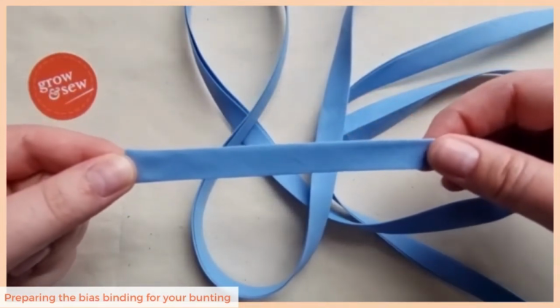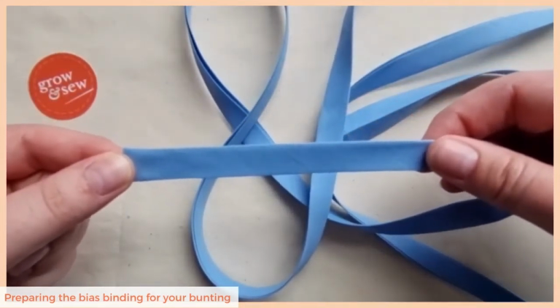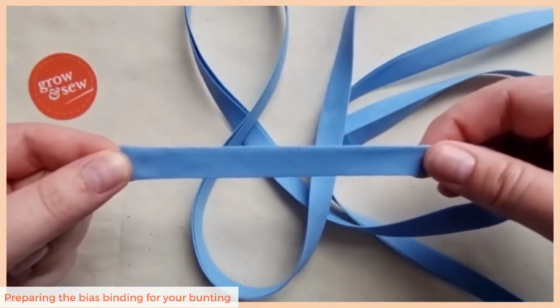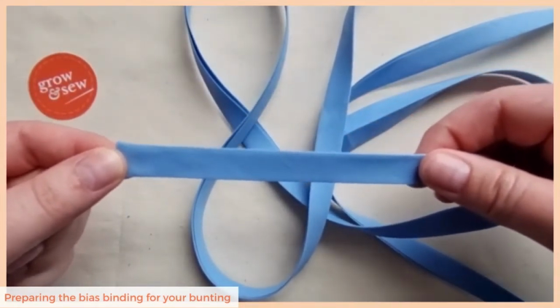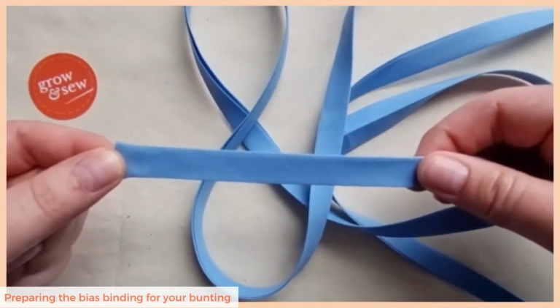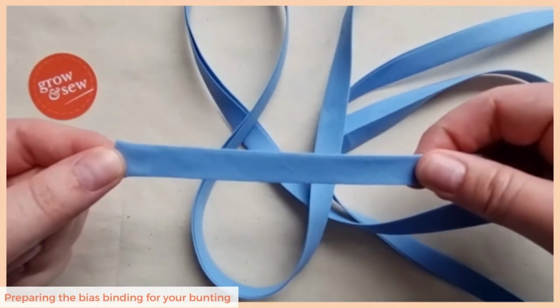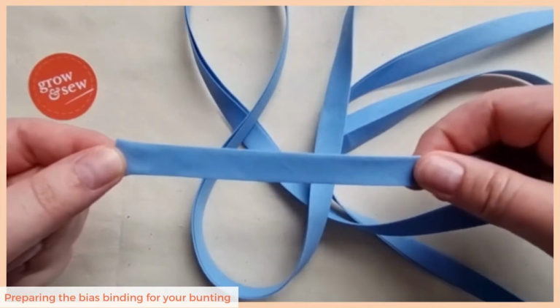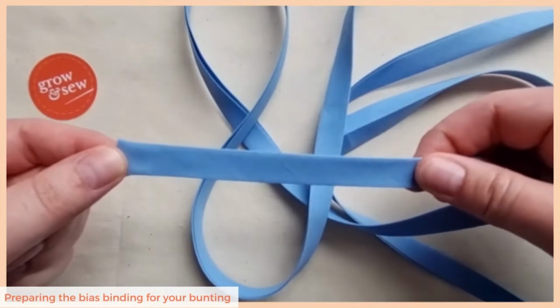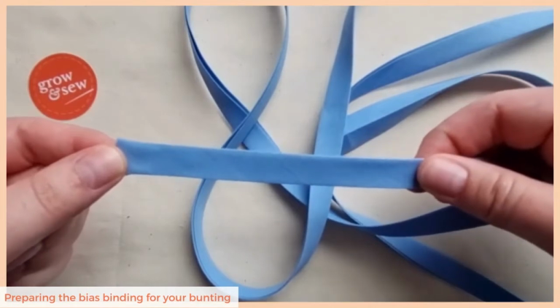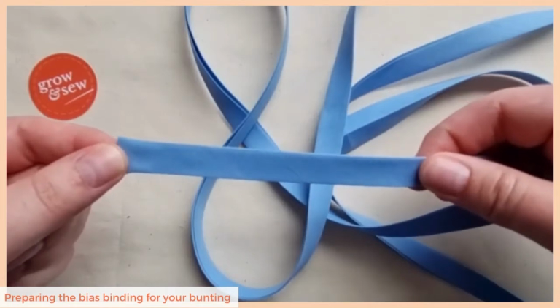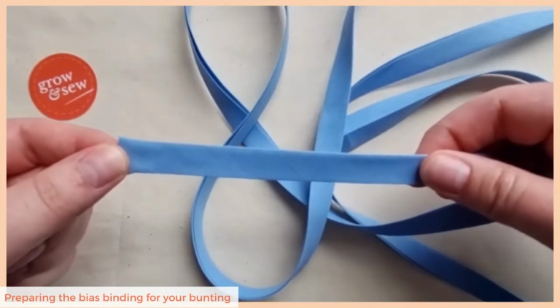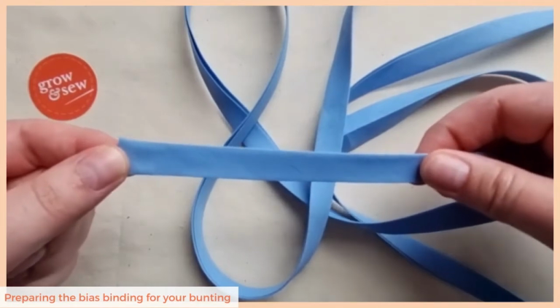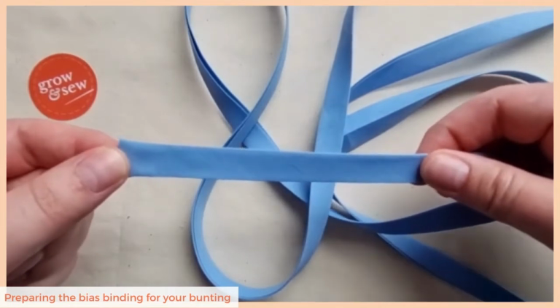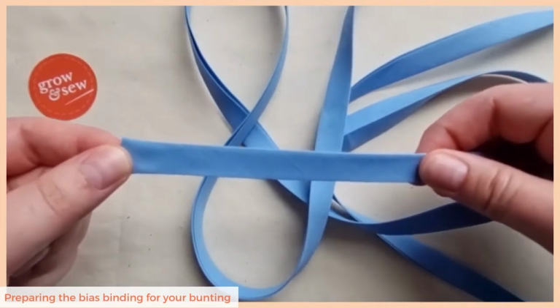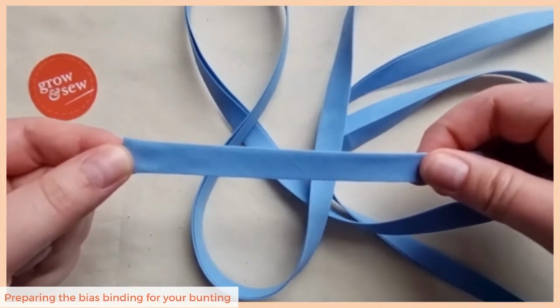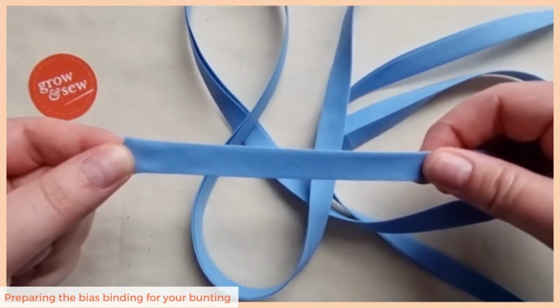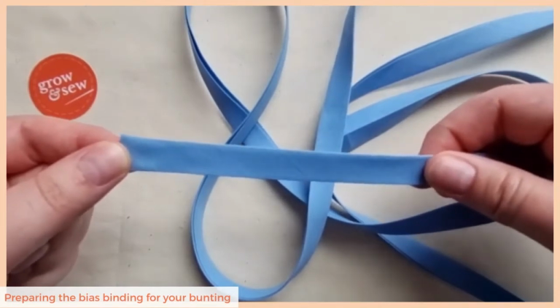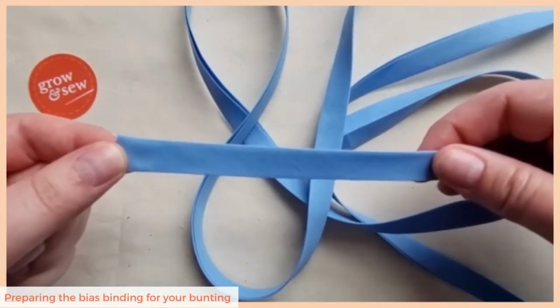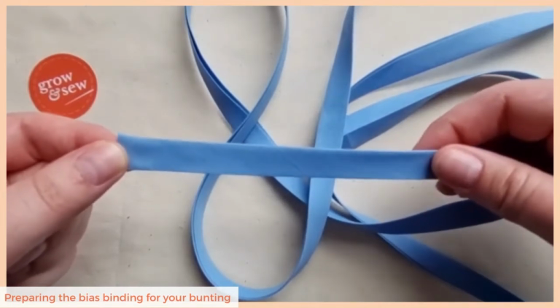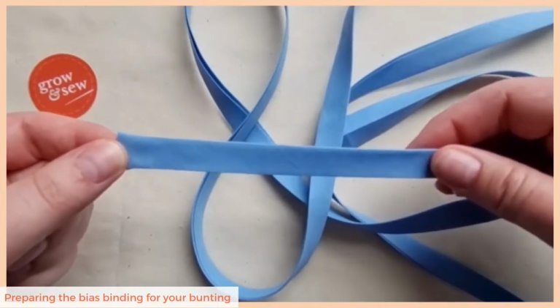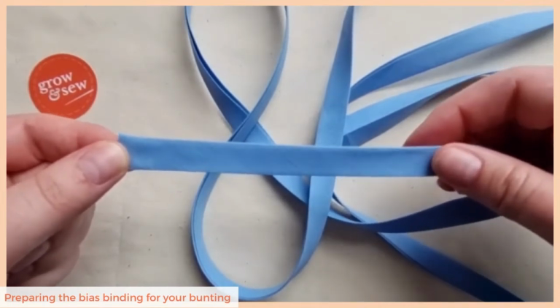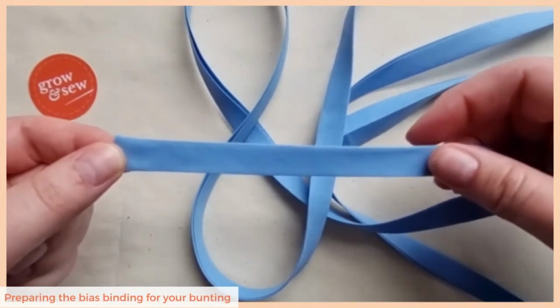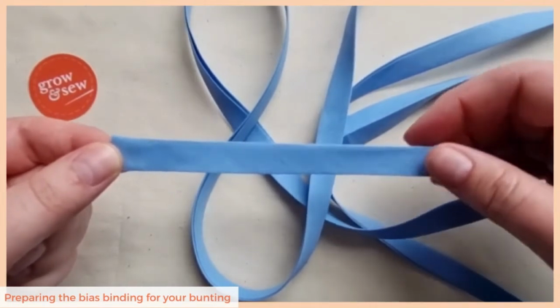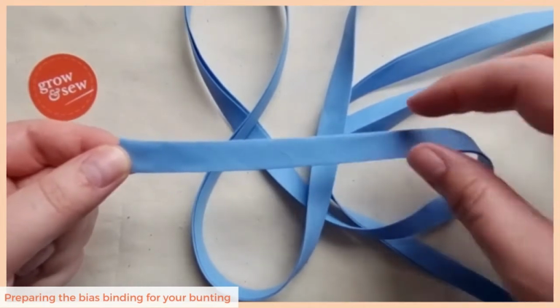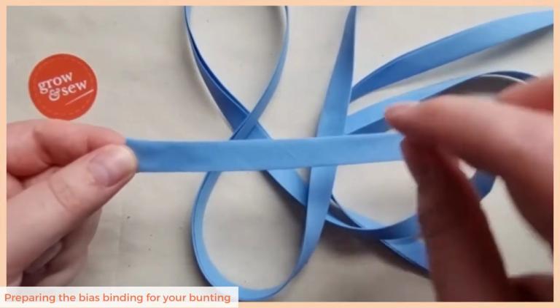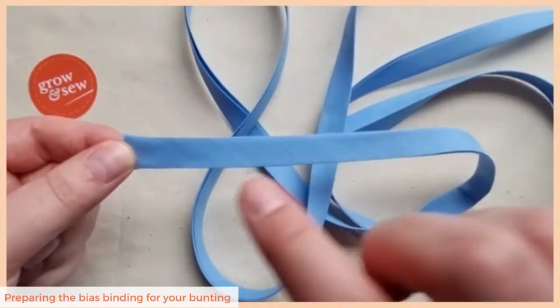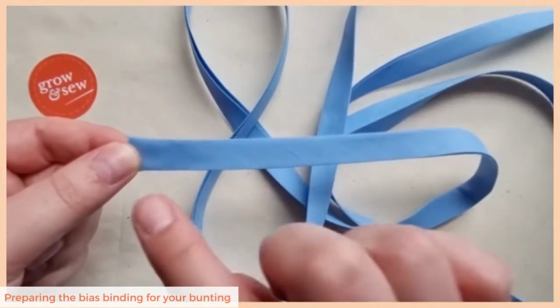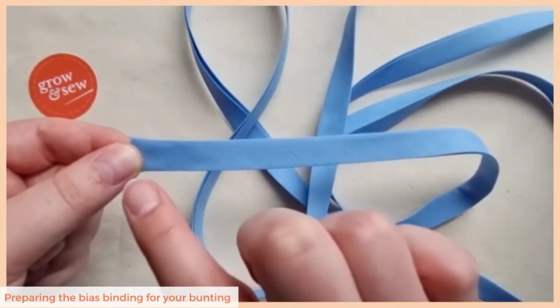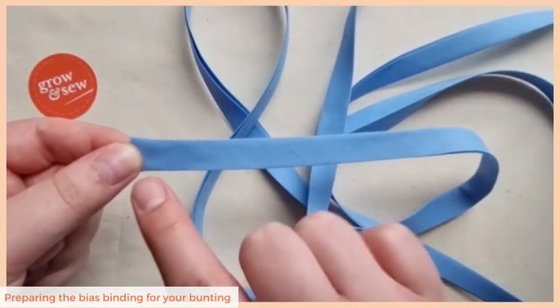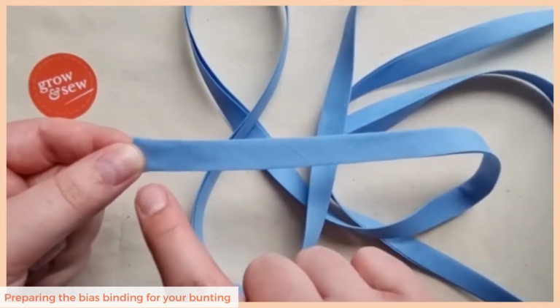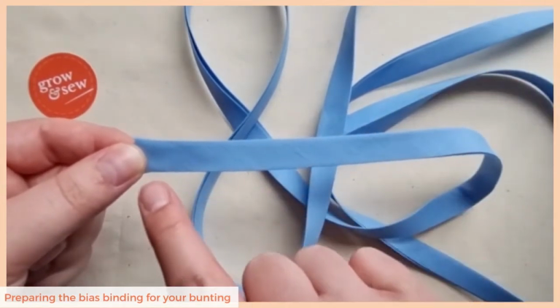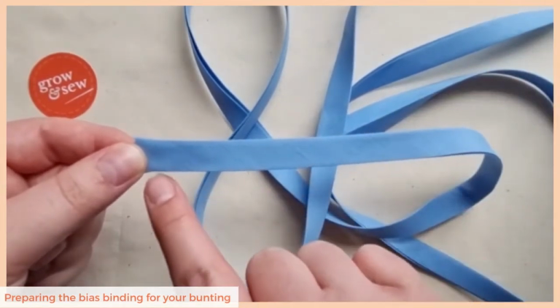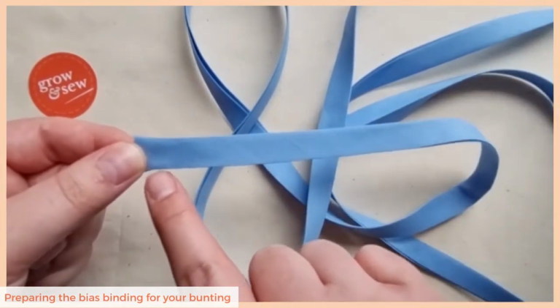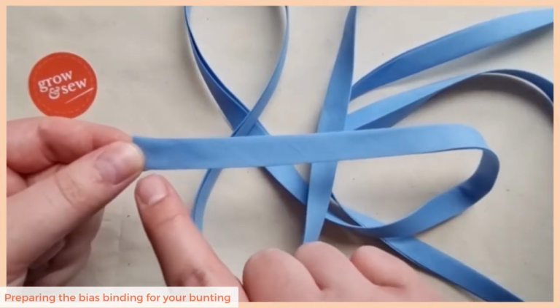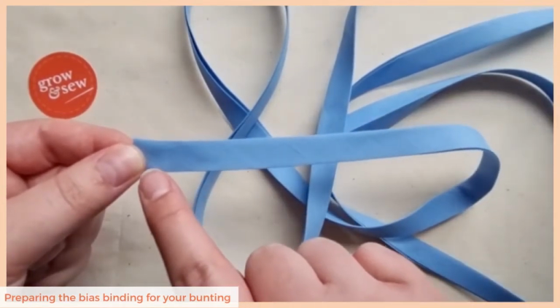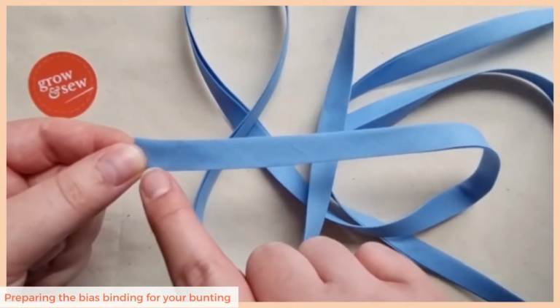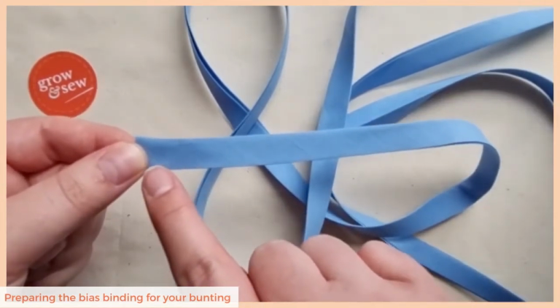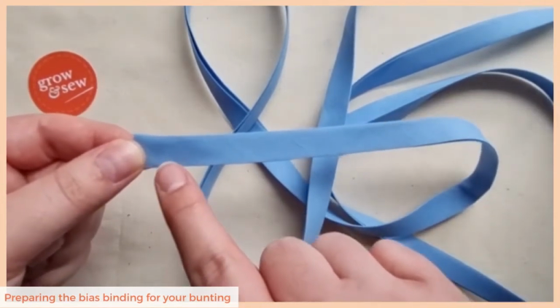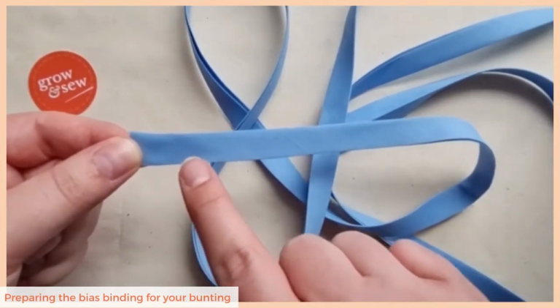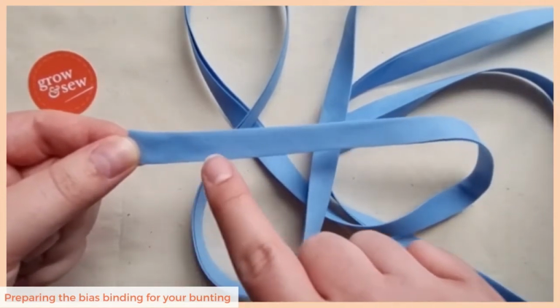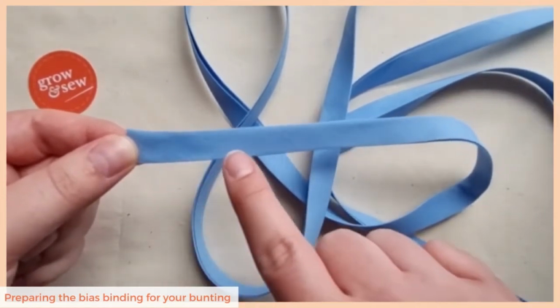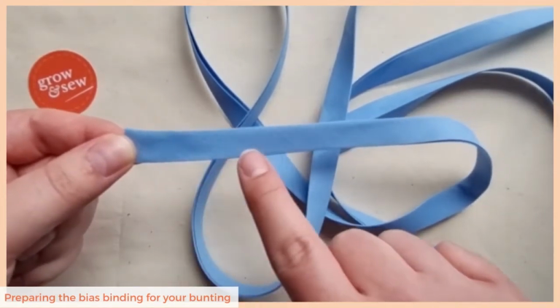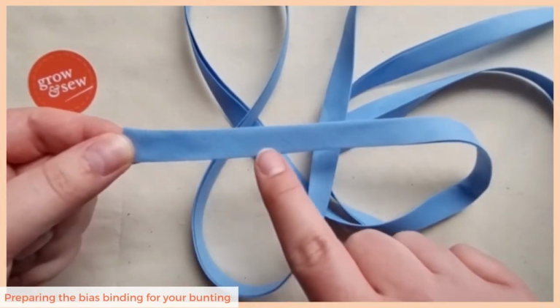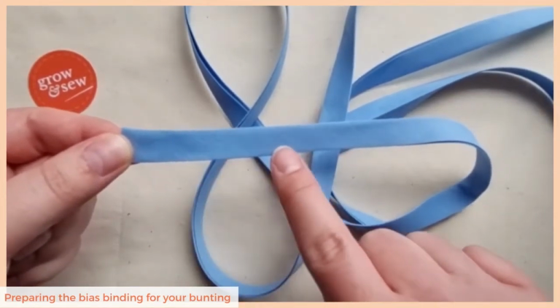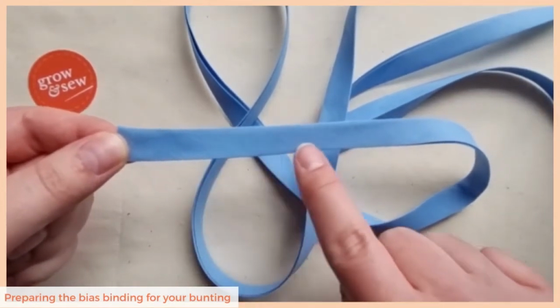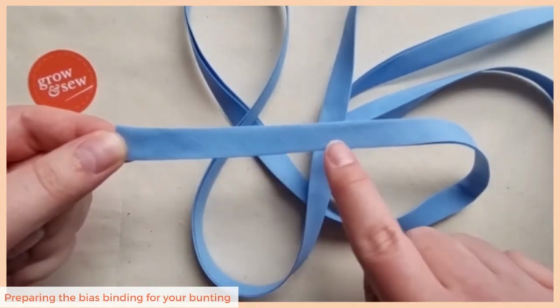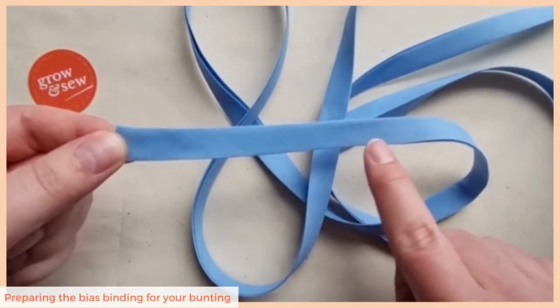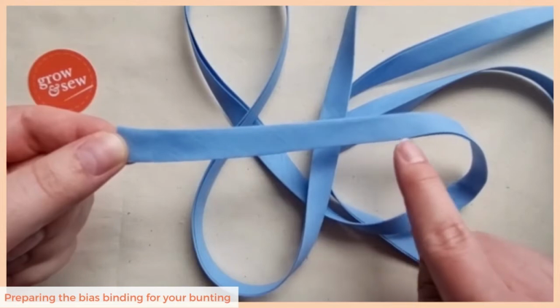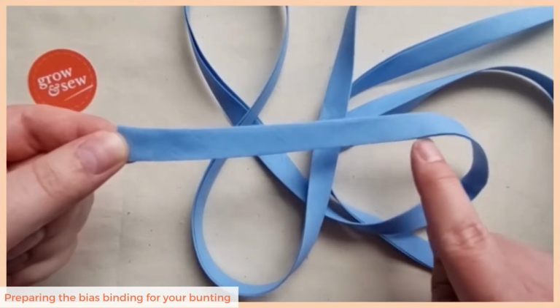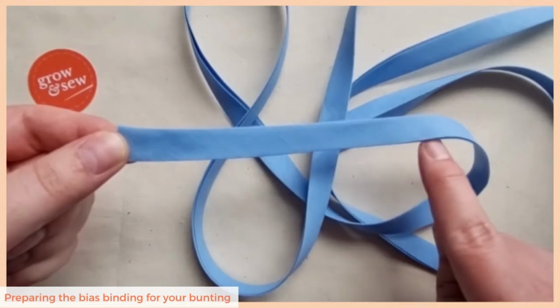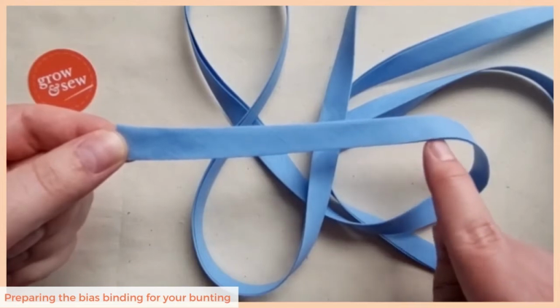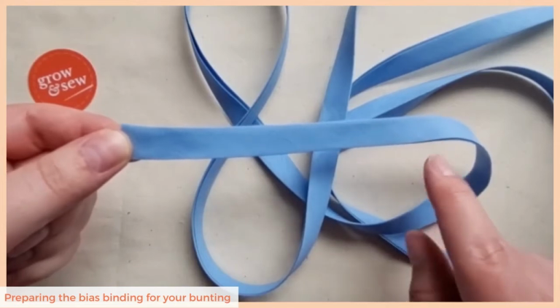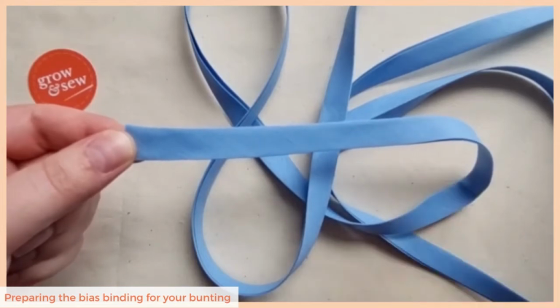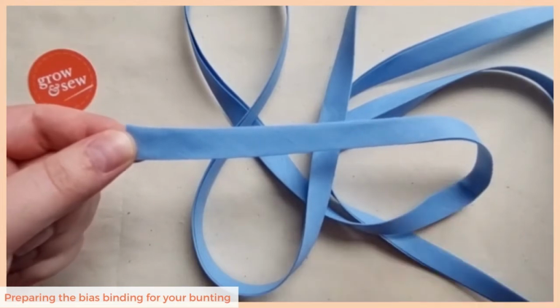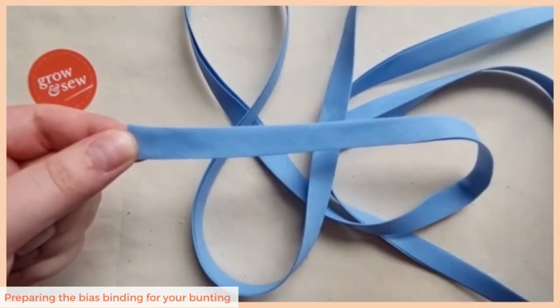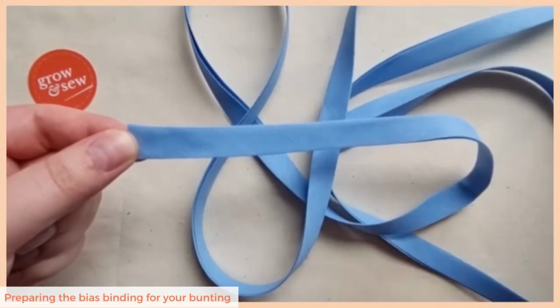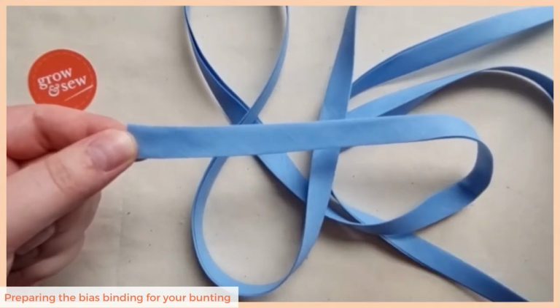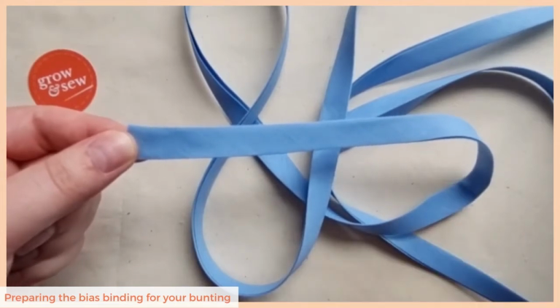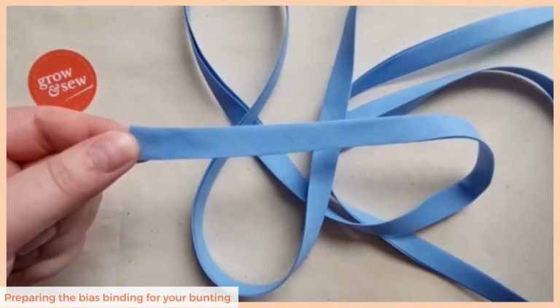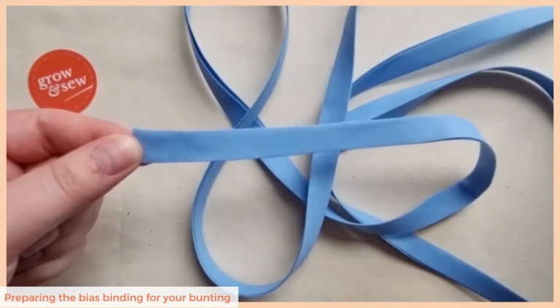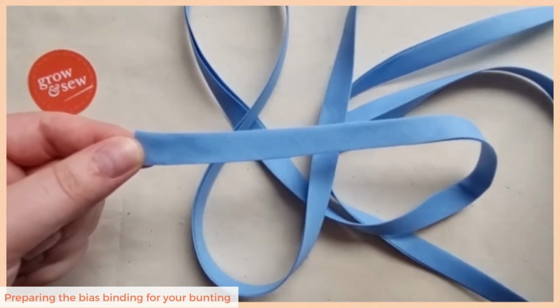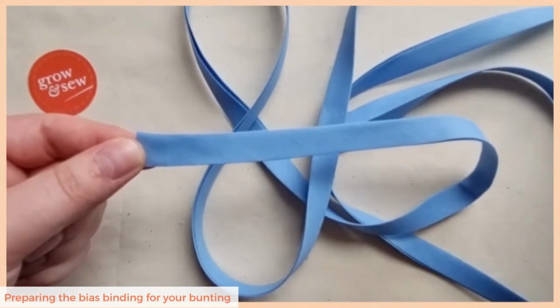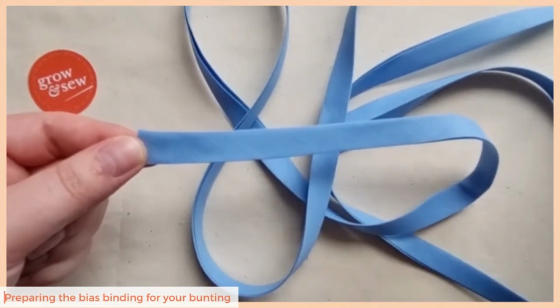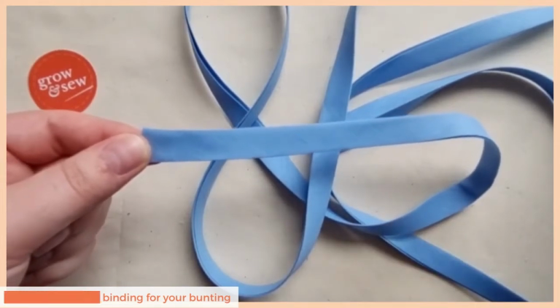So that's it — fold your ends in and then just sew all of your flags into this channel and you'll have a lovely neat bunting.